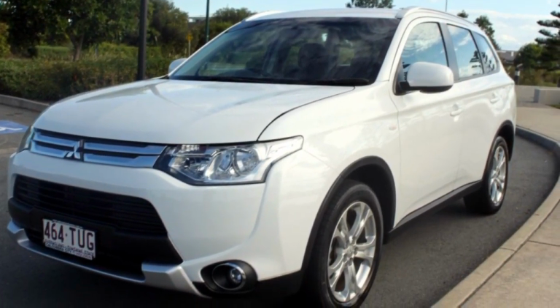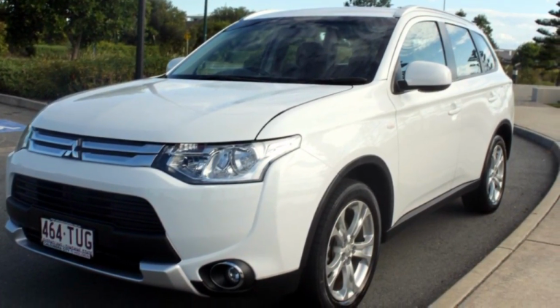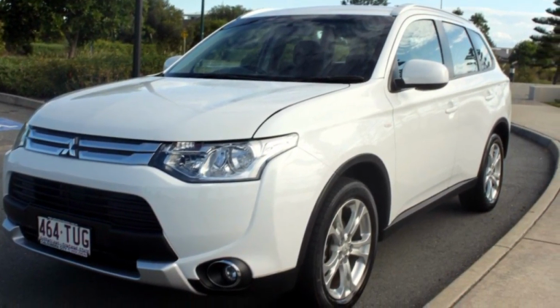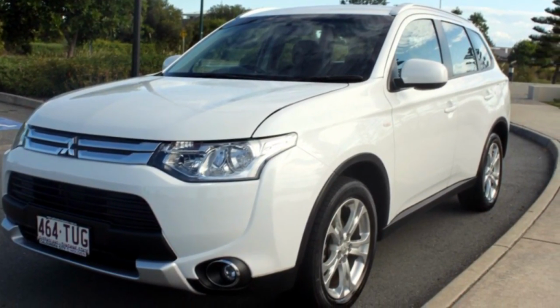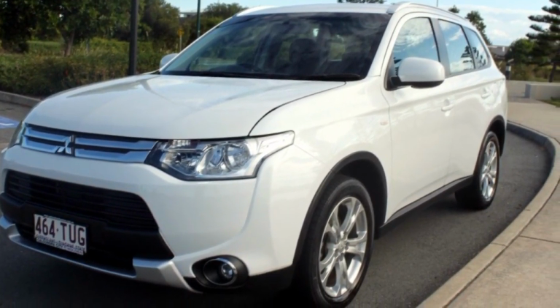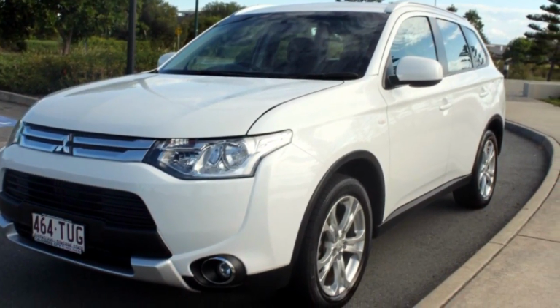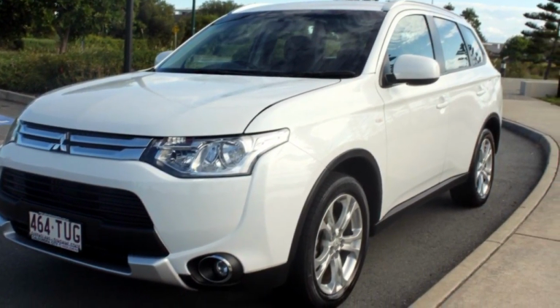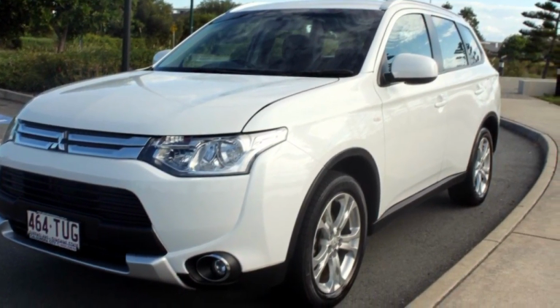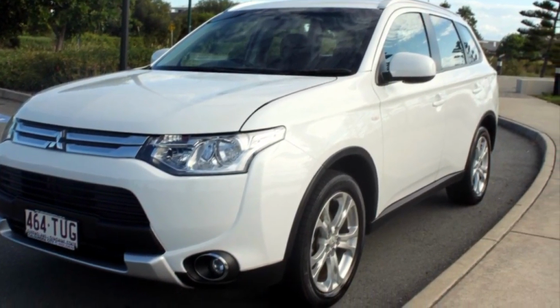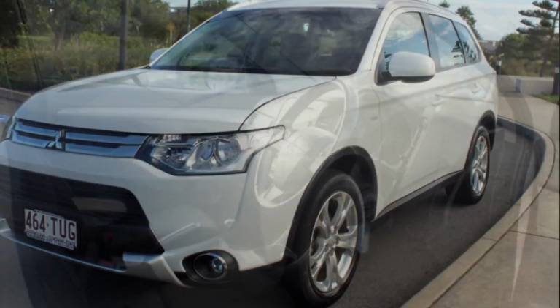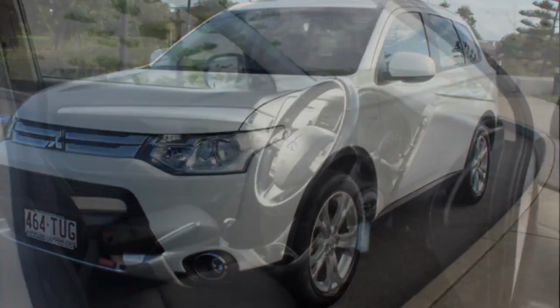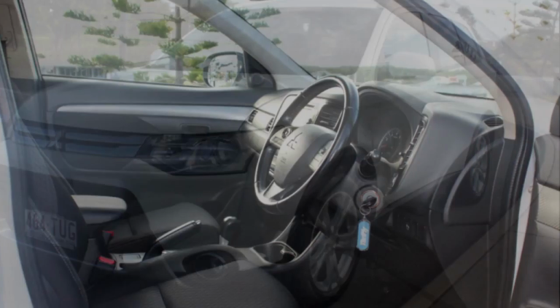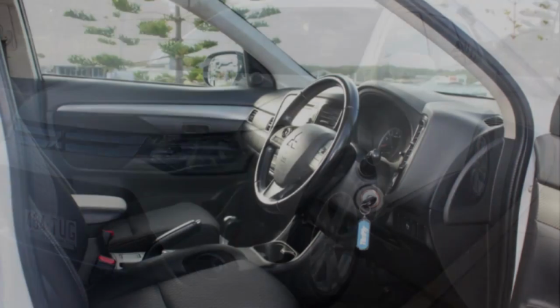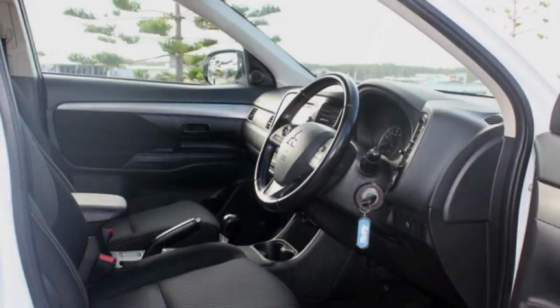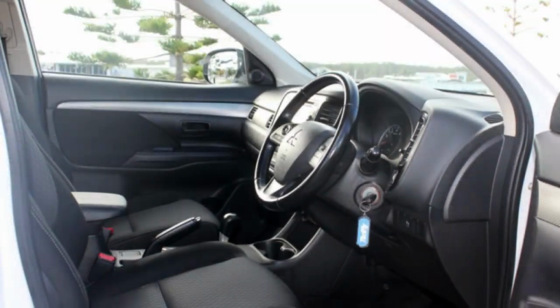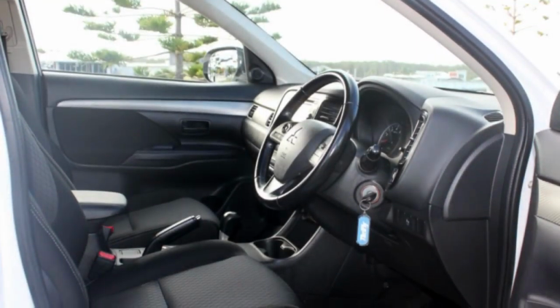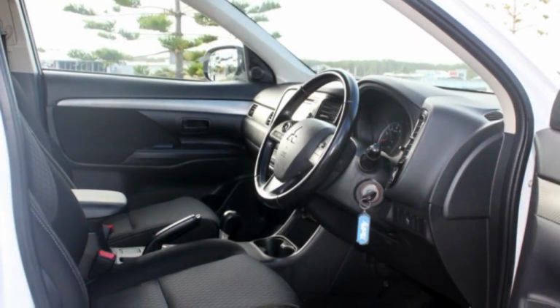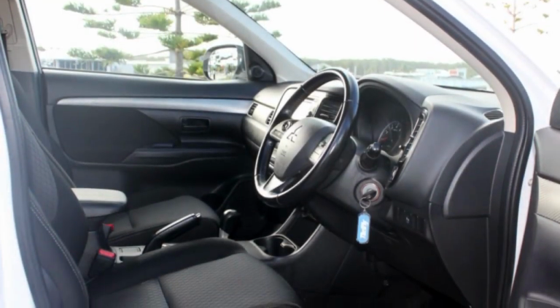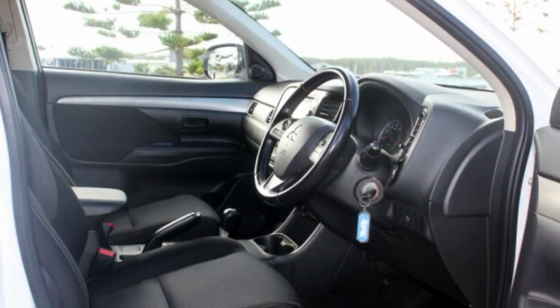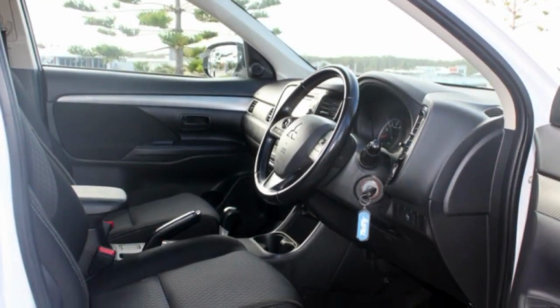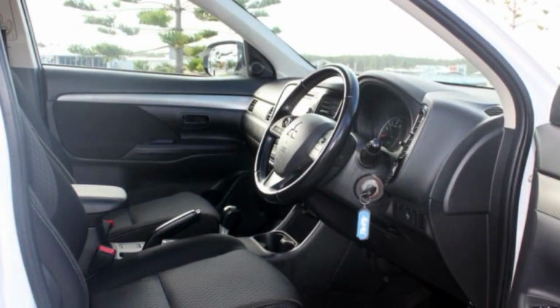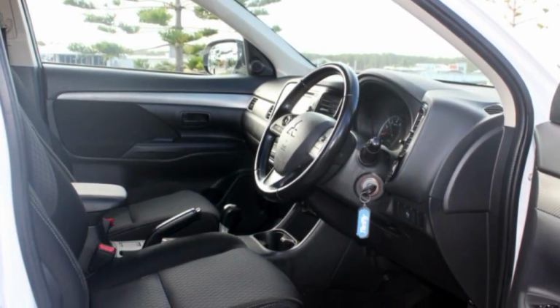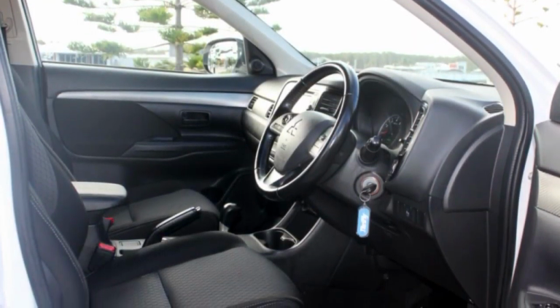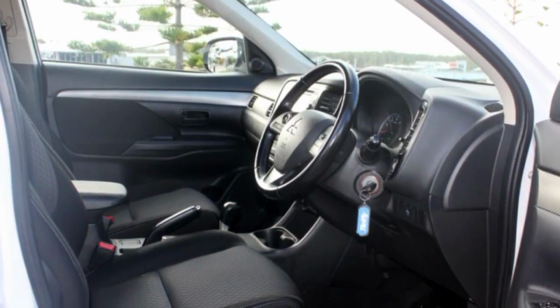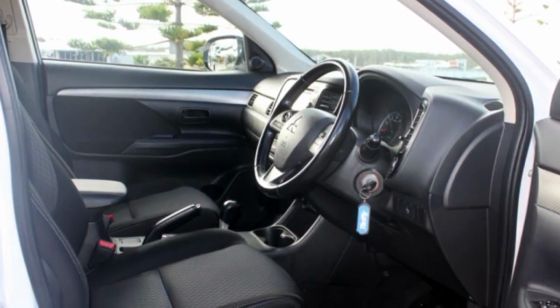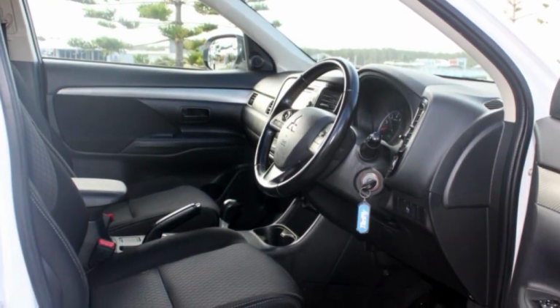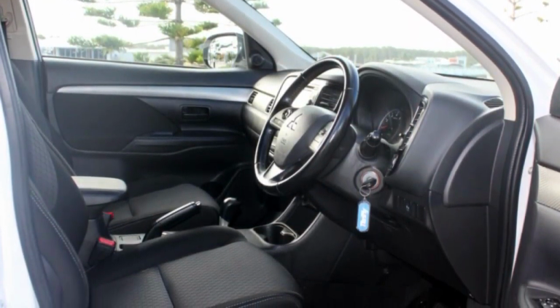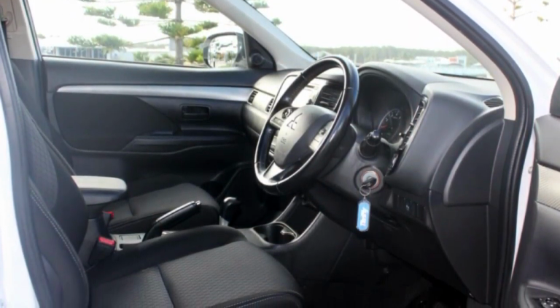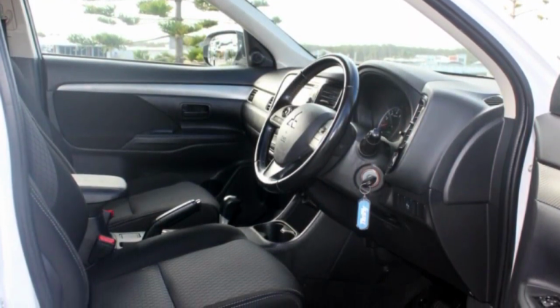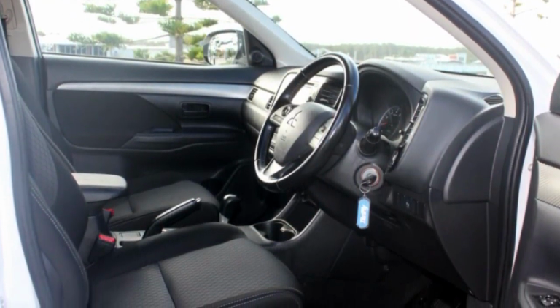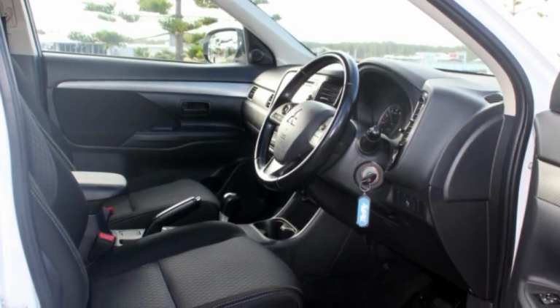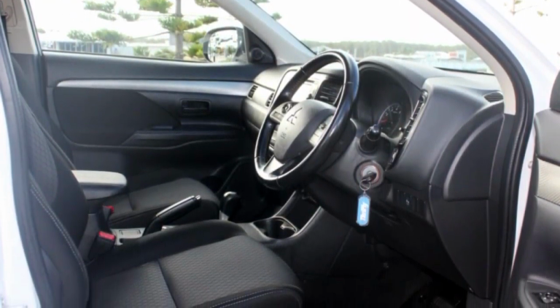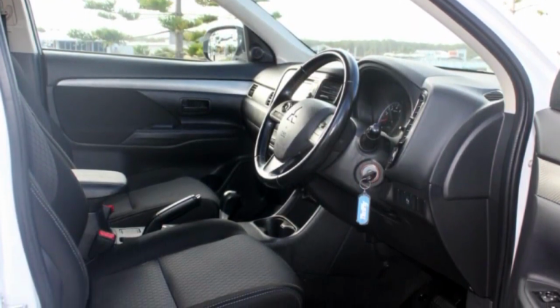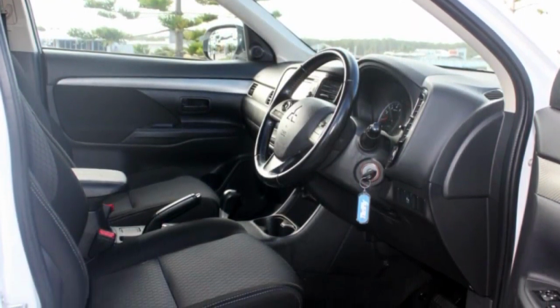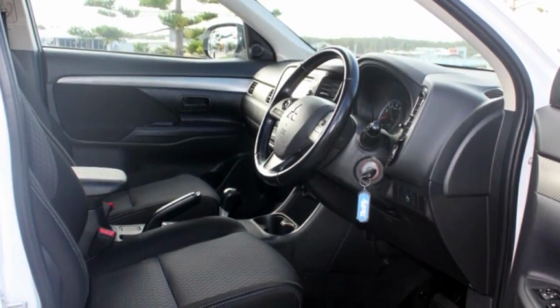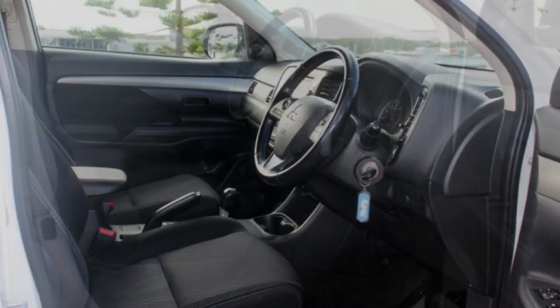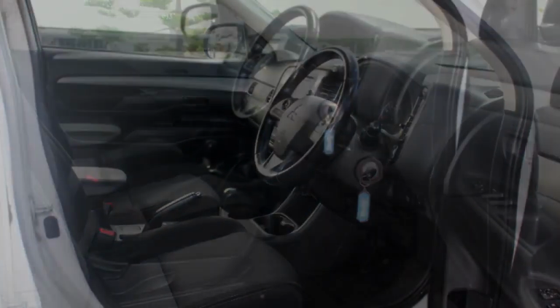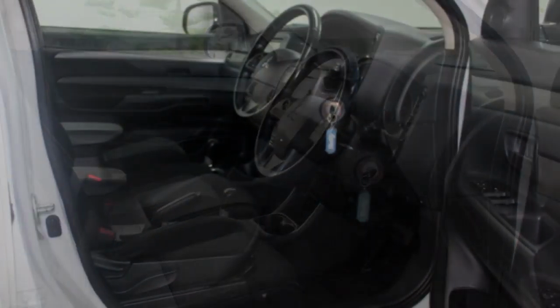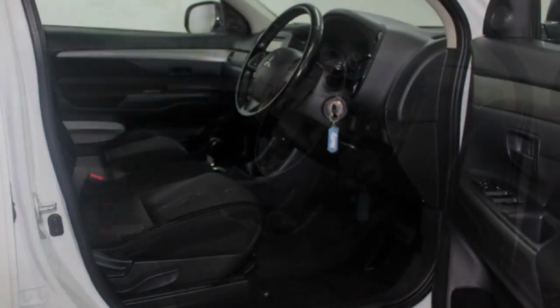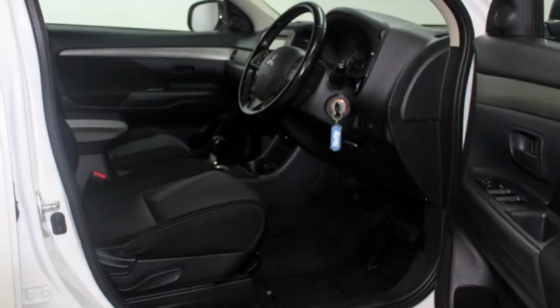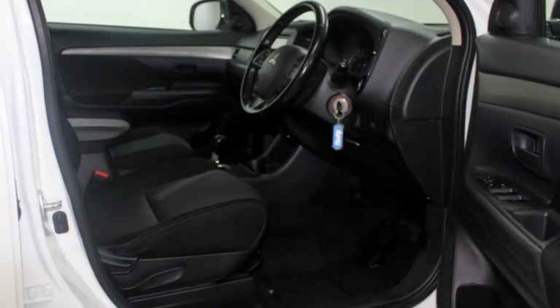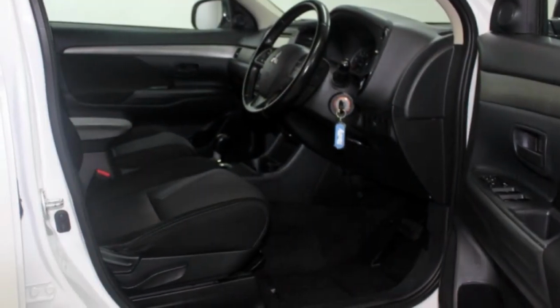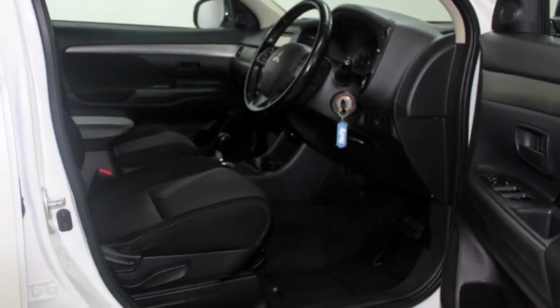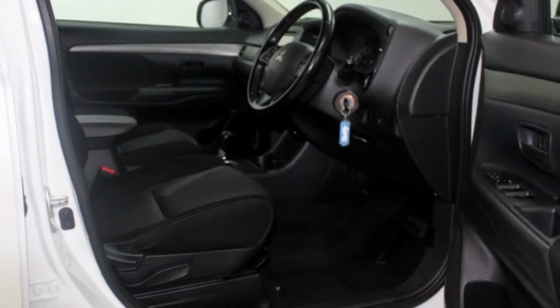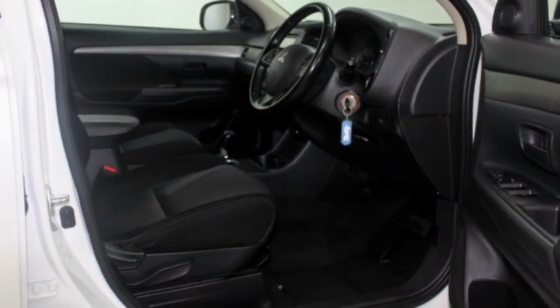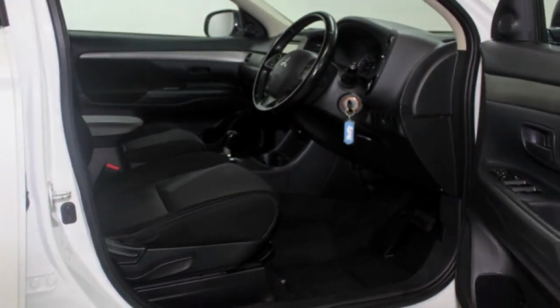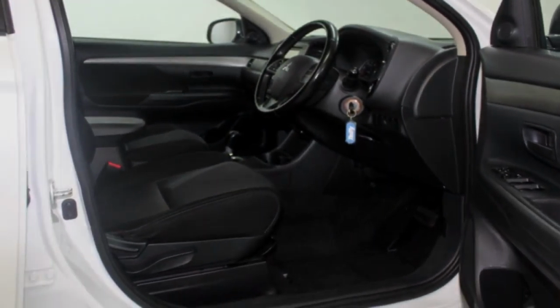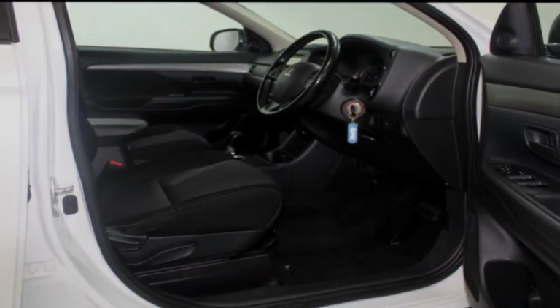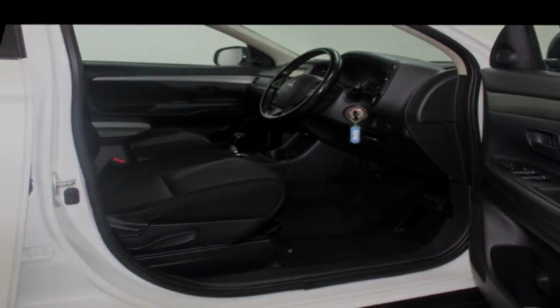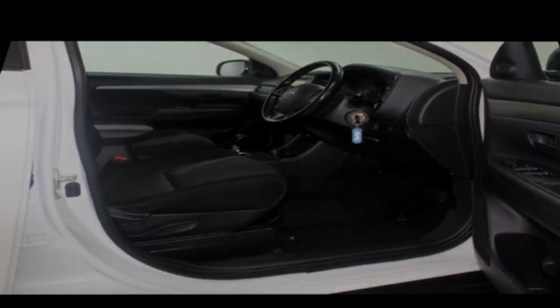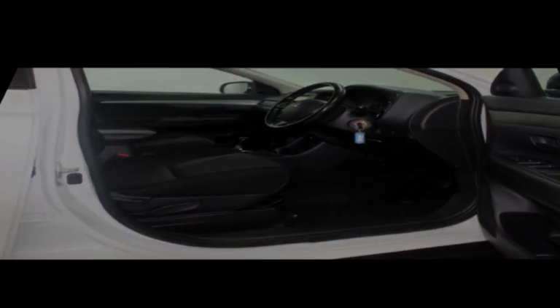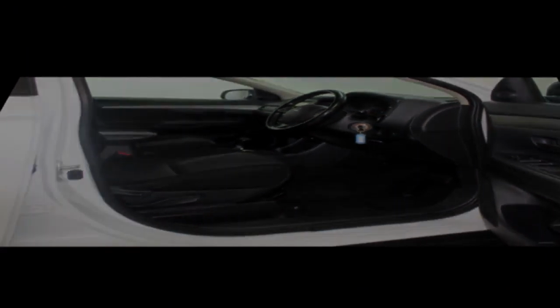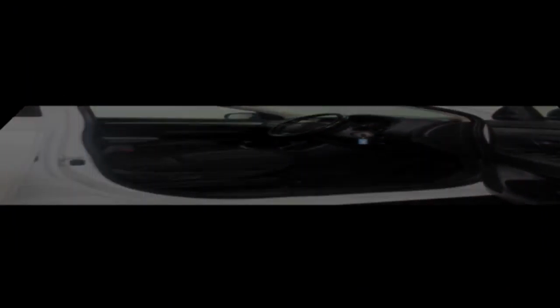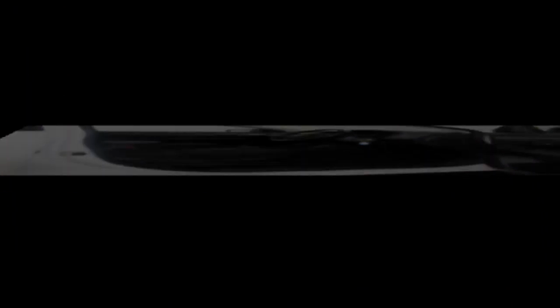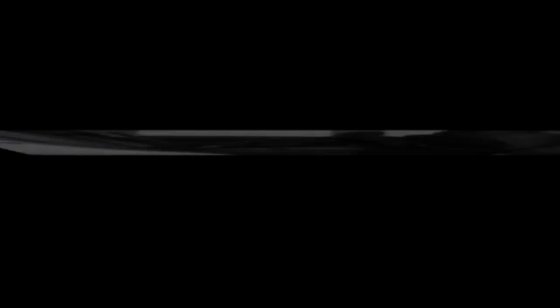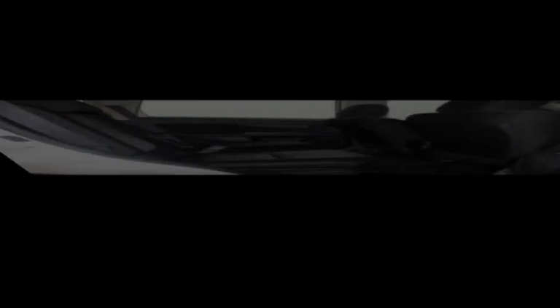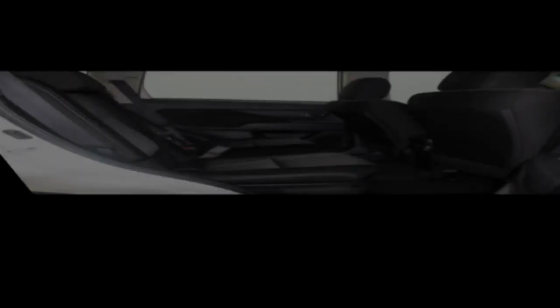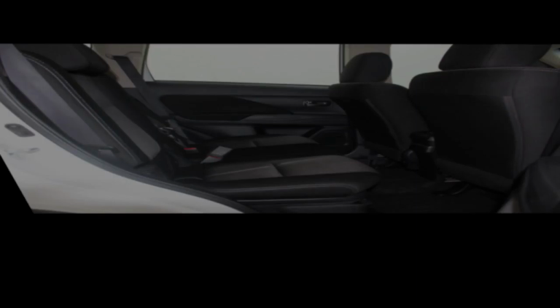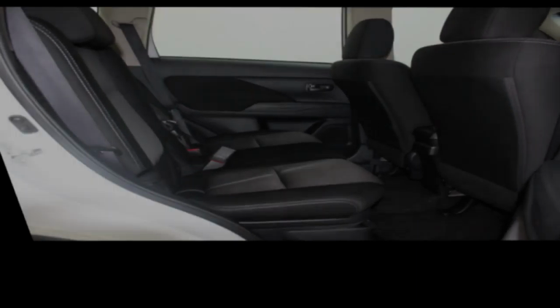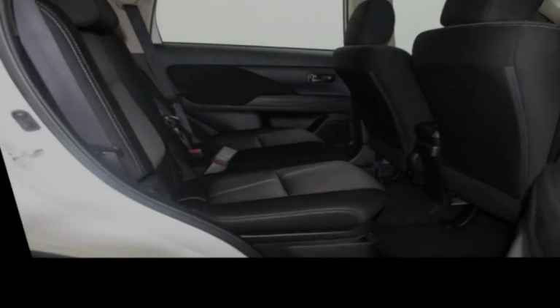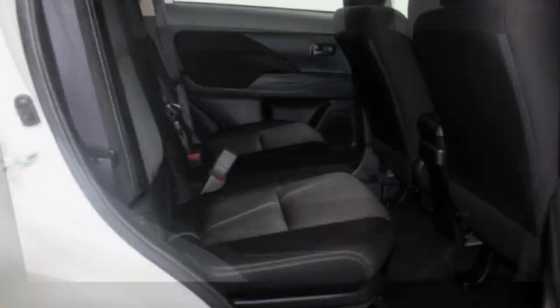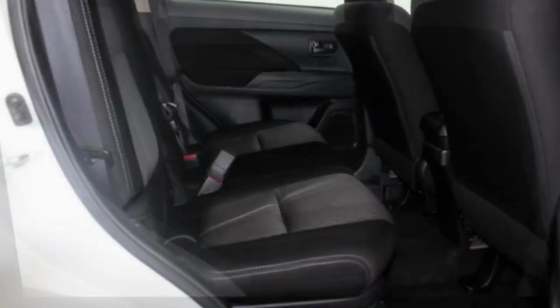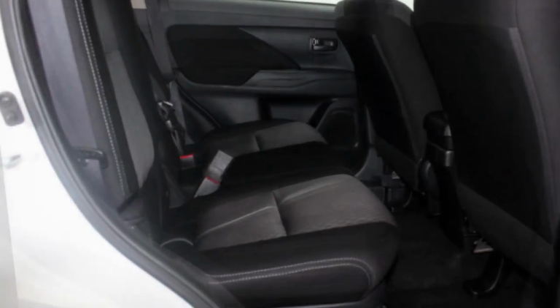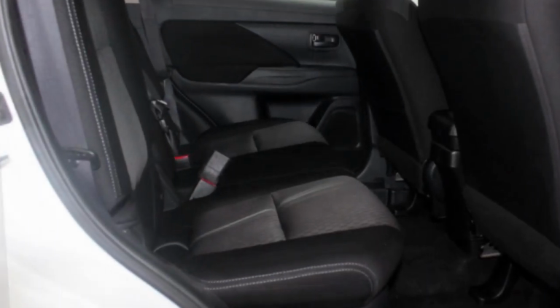Remote central locking, cruise control, alloy wheels, power steering, climate control, a CD player and more.